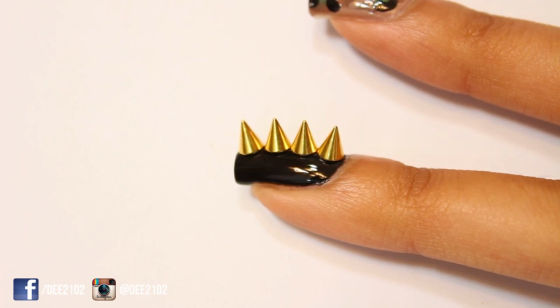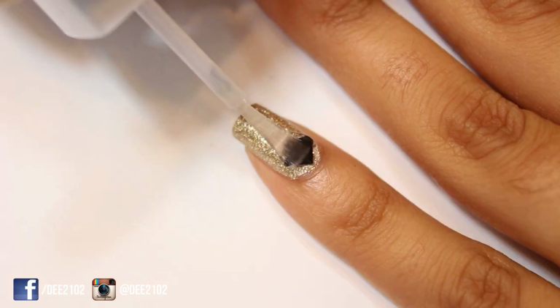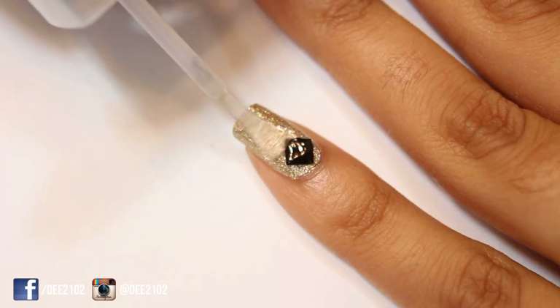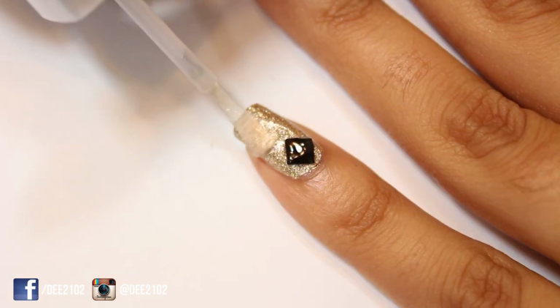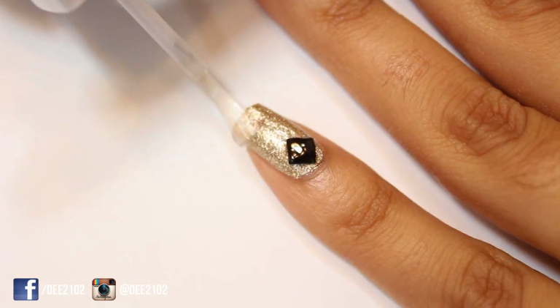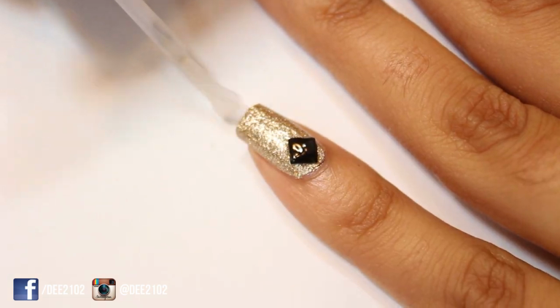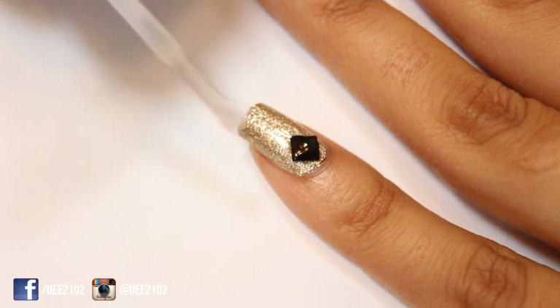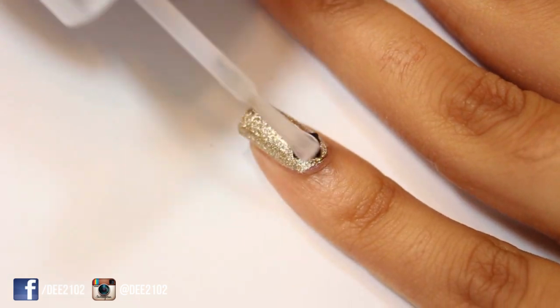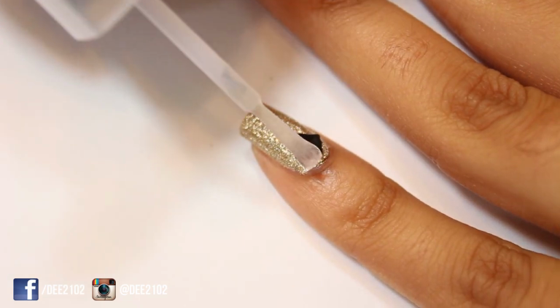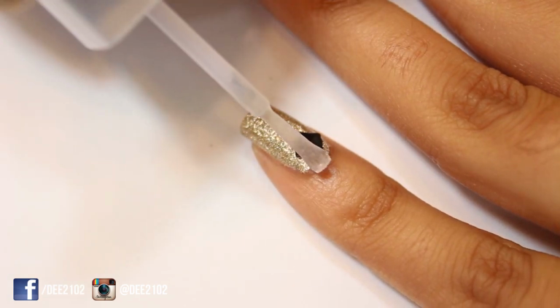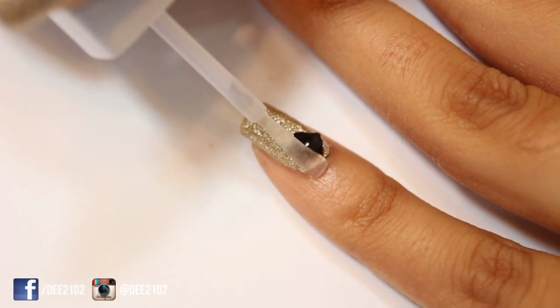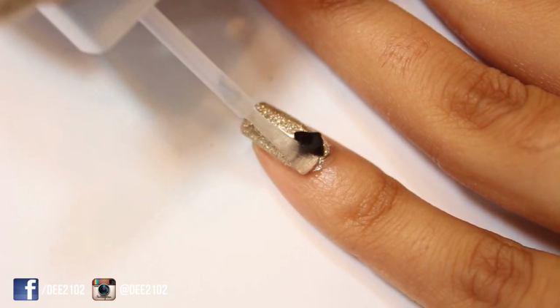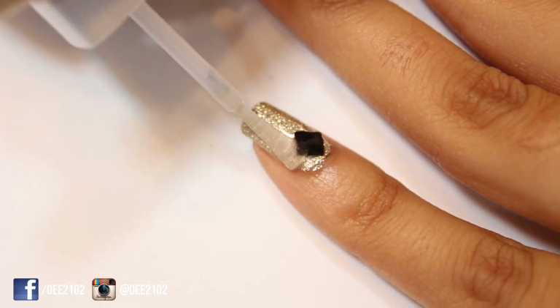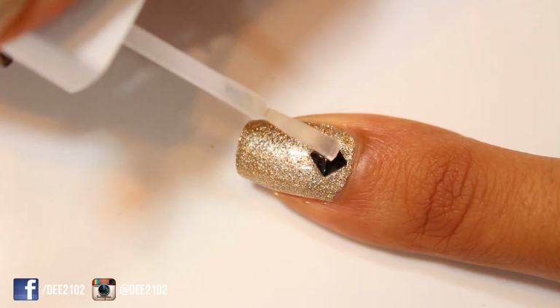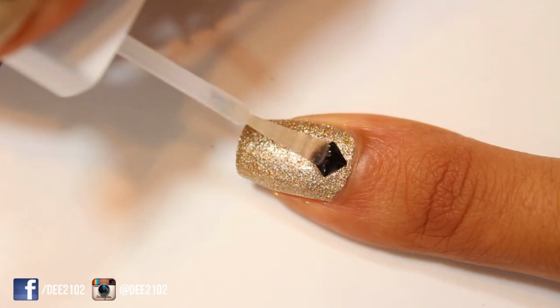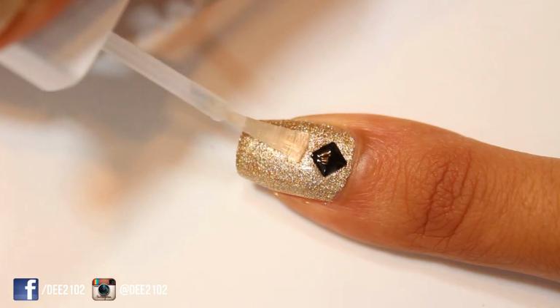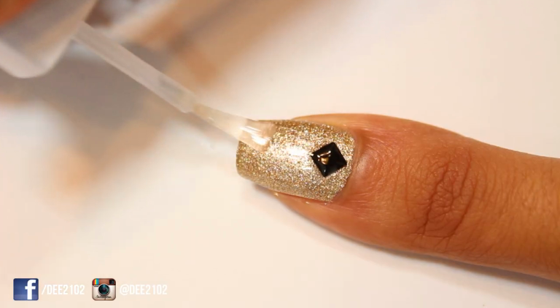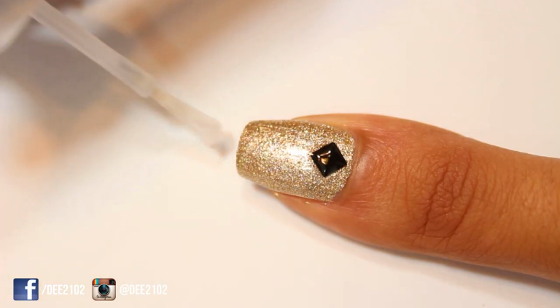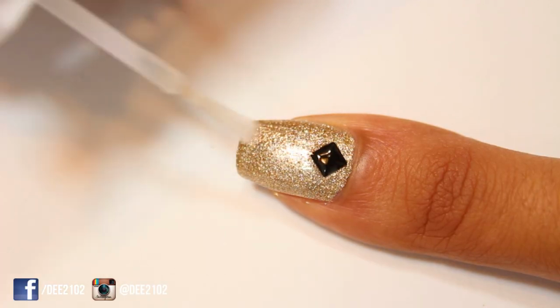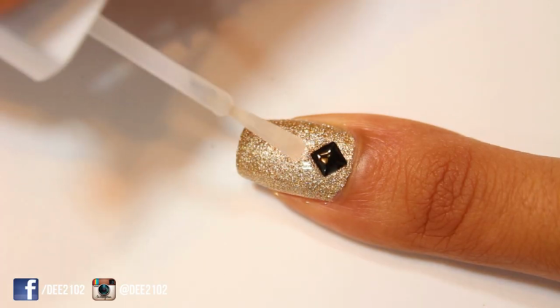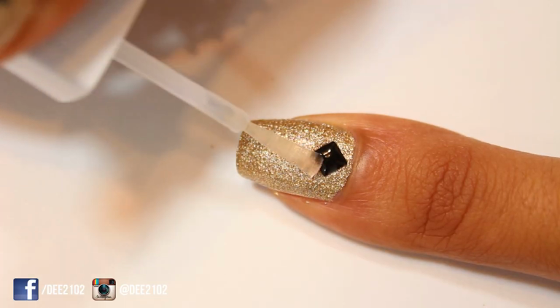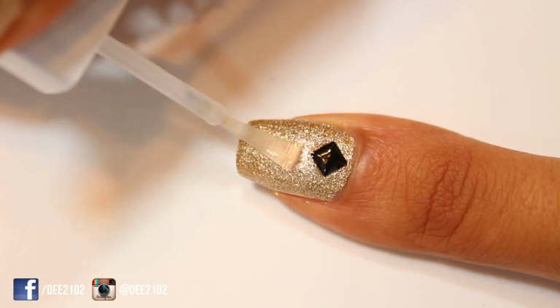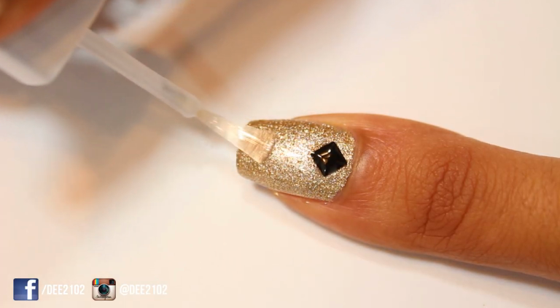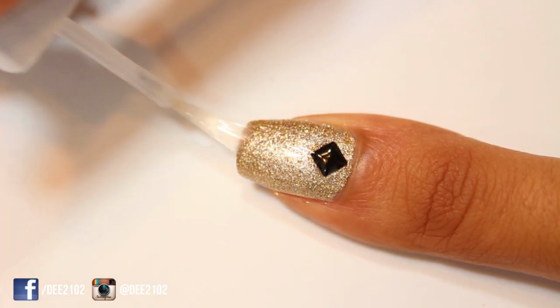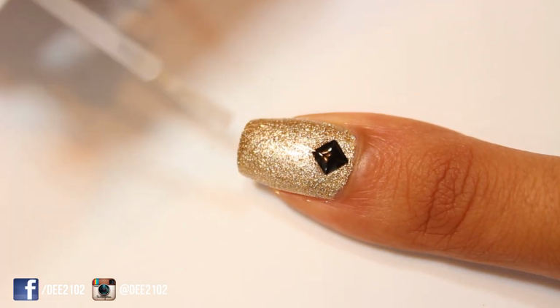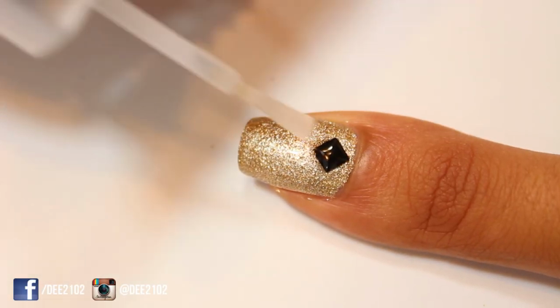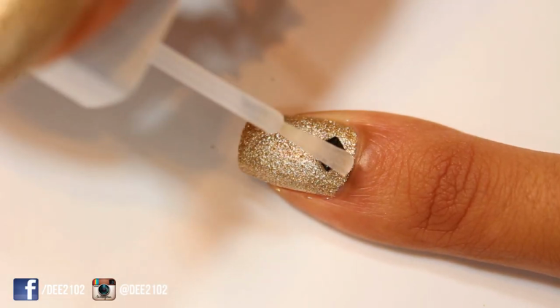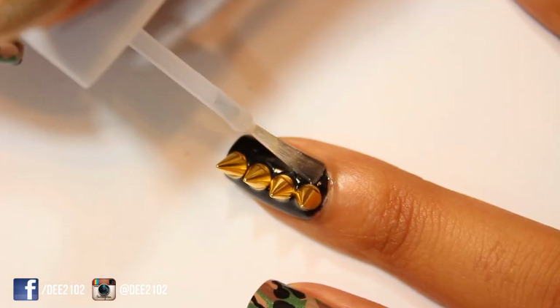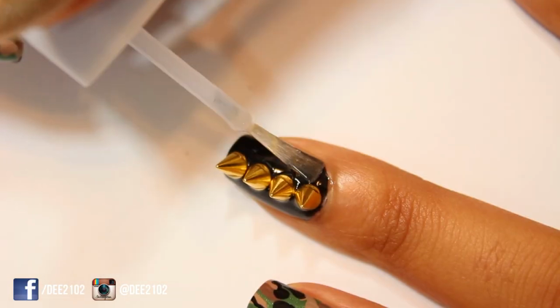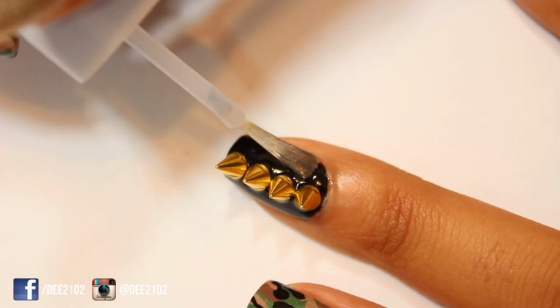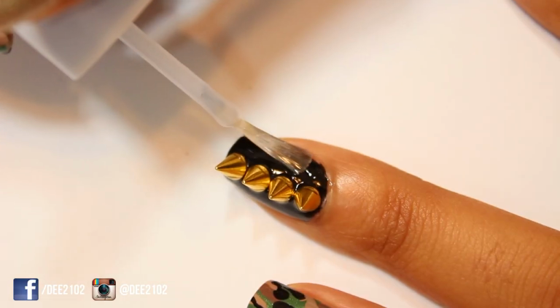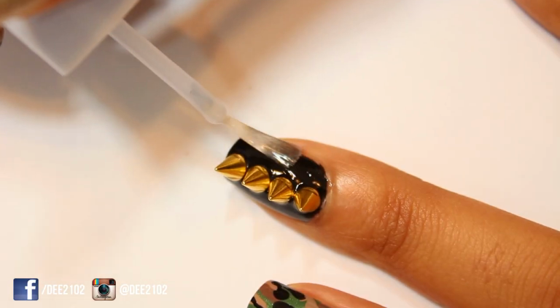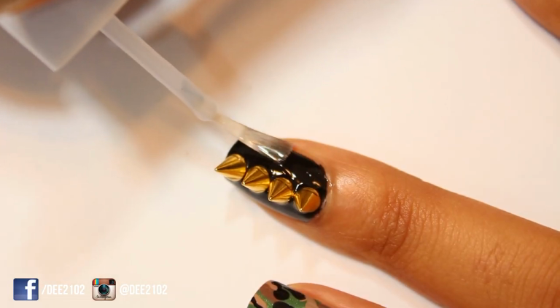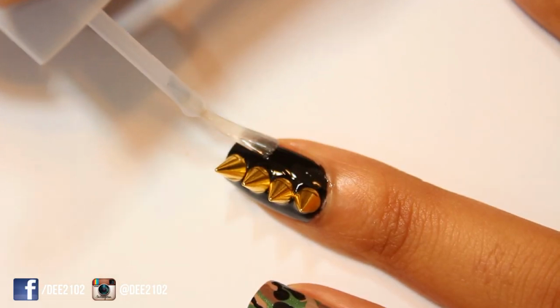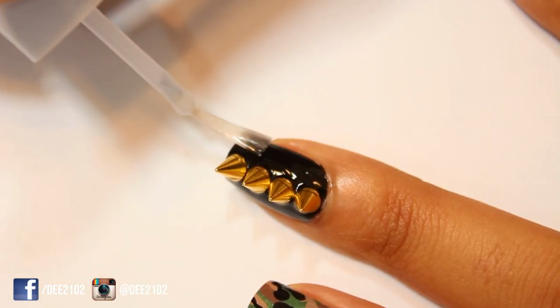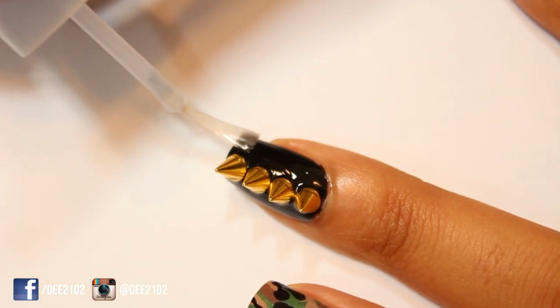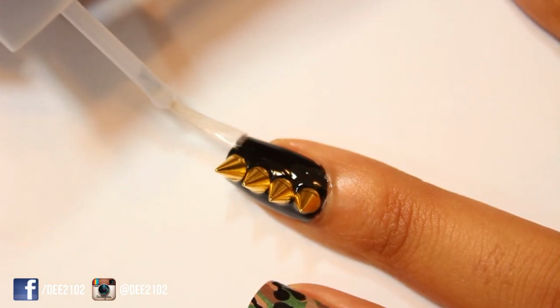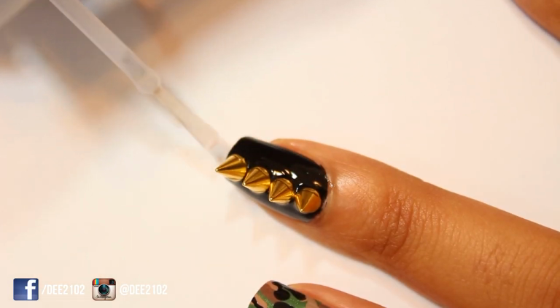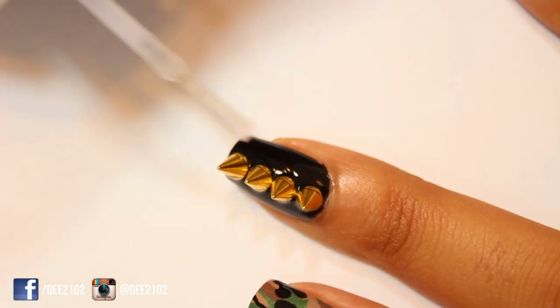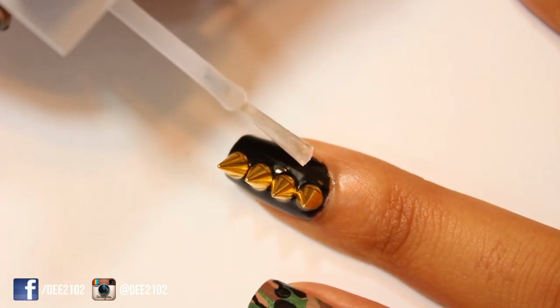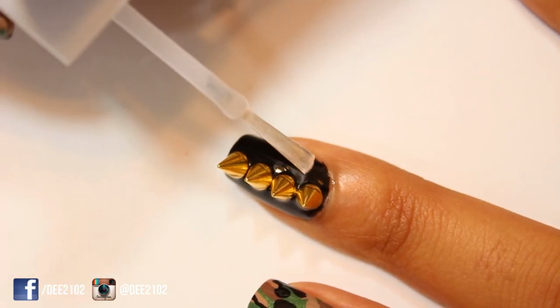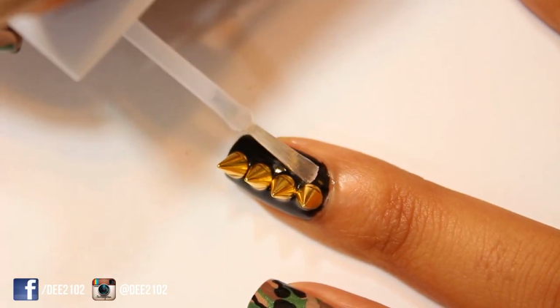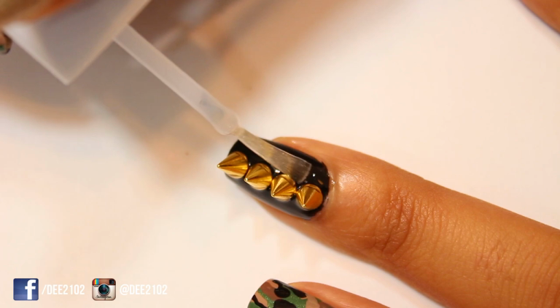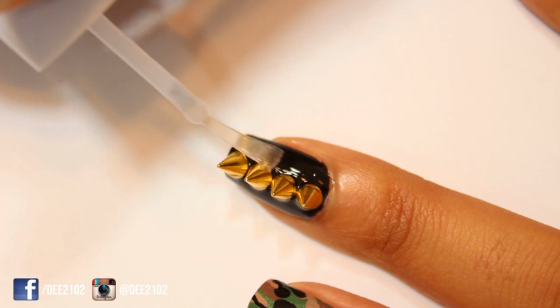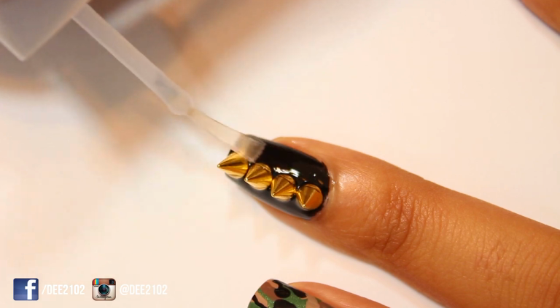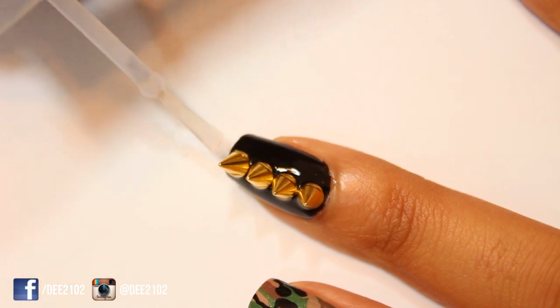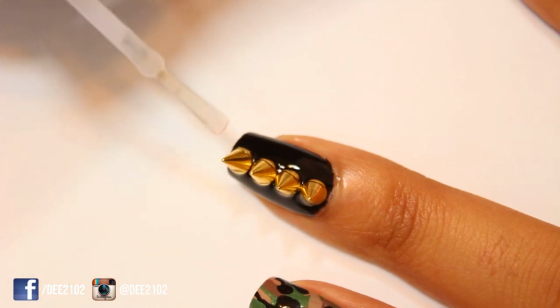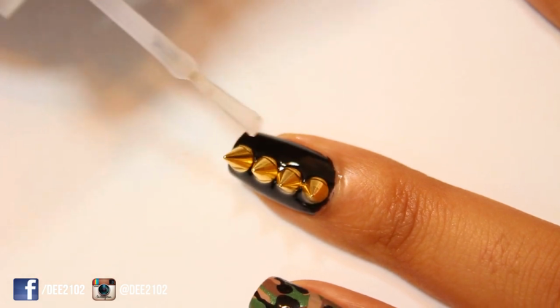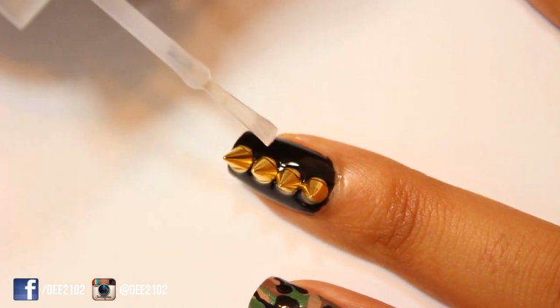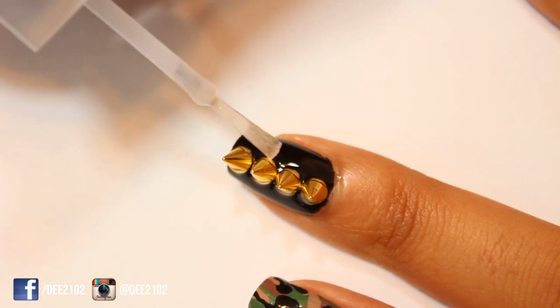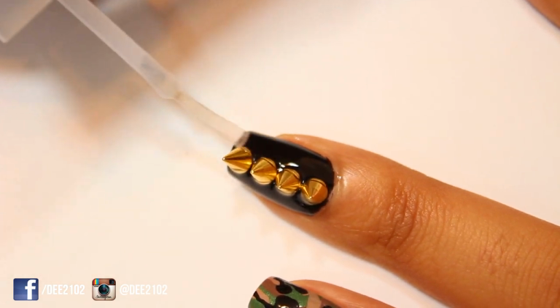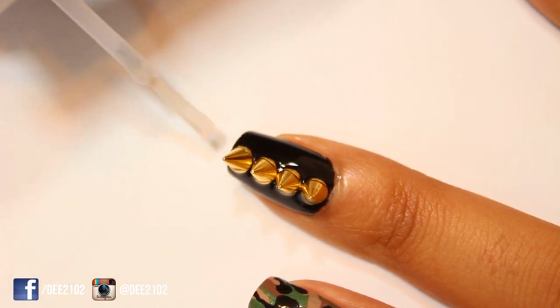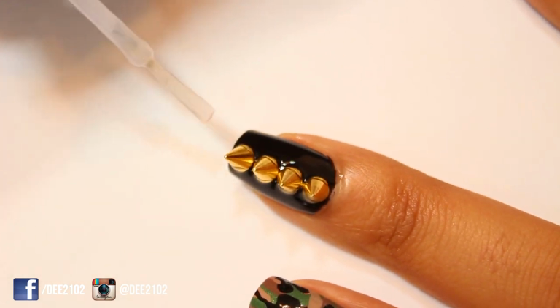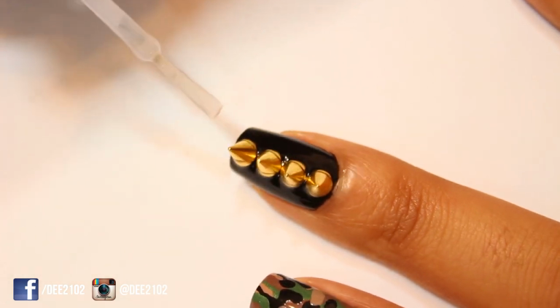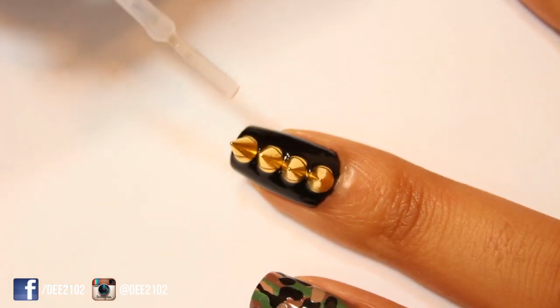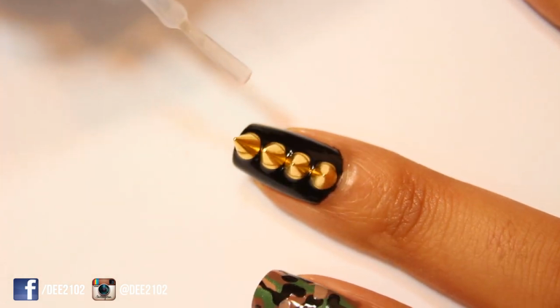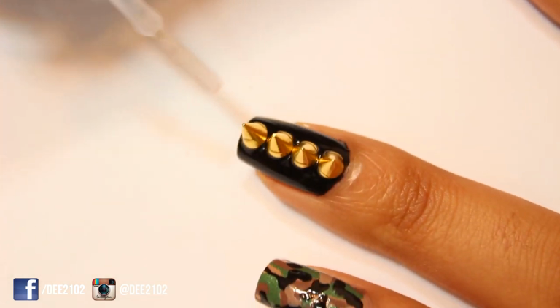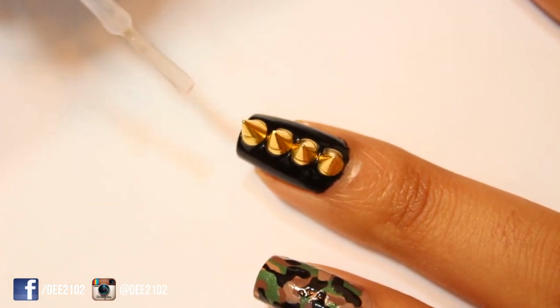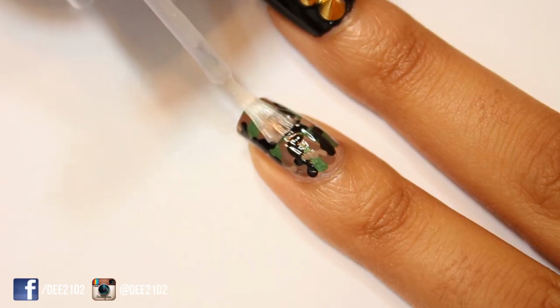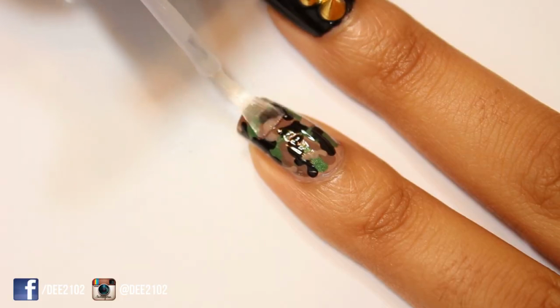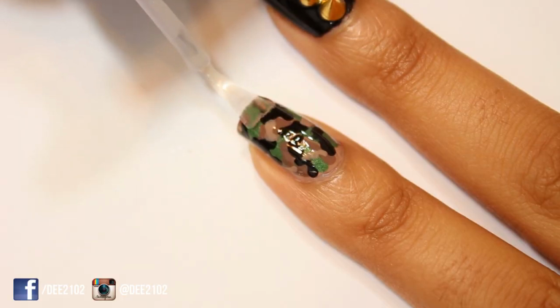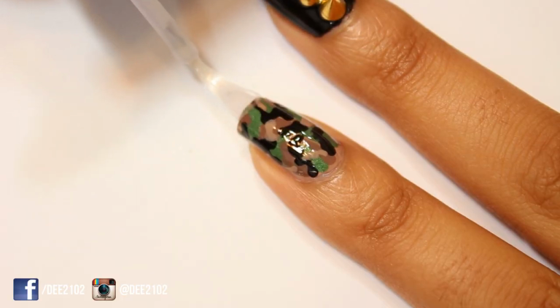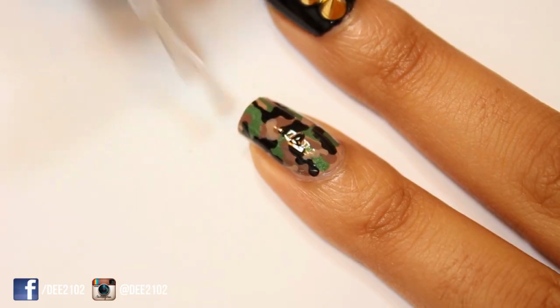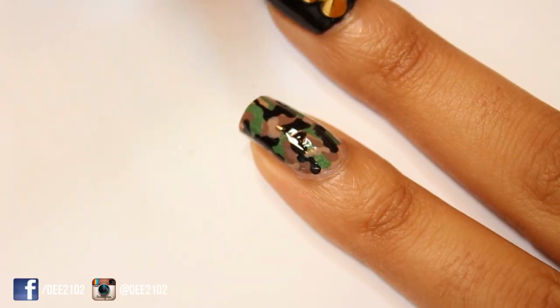Finish off by adding a top coat to seal in your design. I like to add a top coat over my studs and gems so that they're sealed in better.